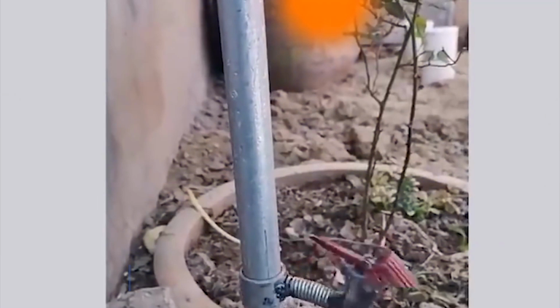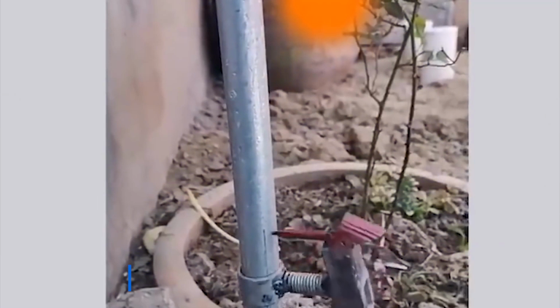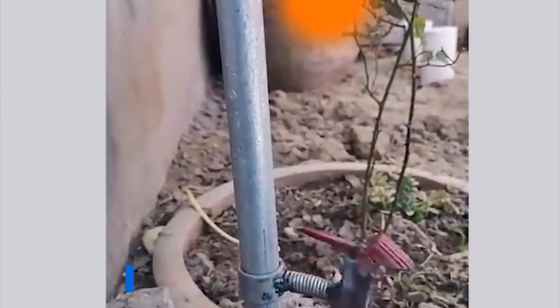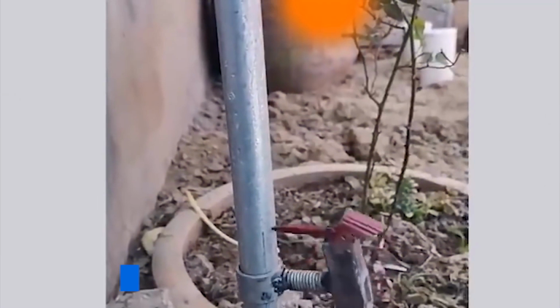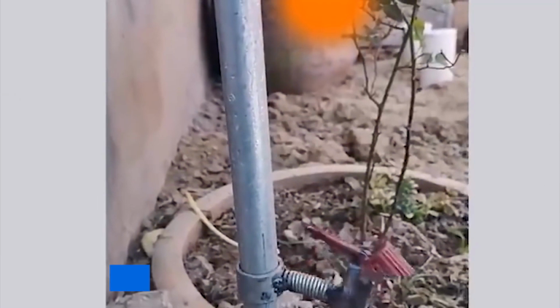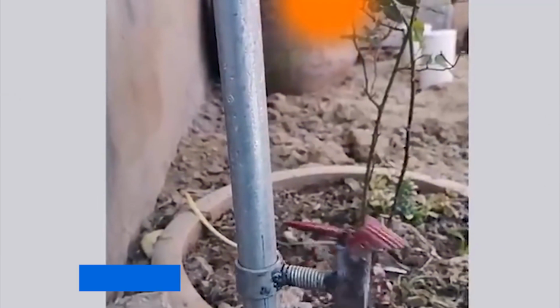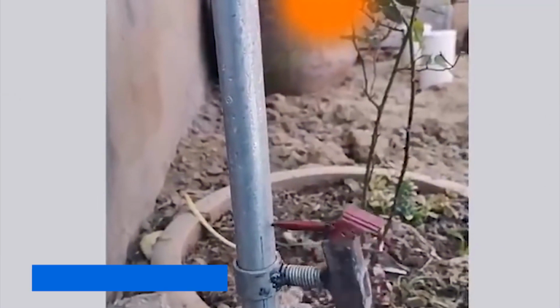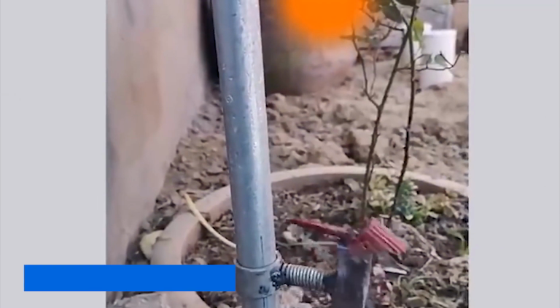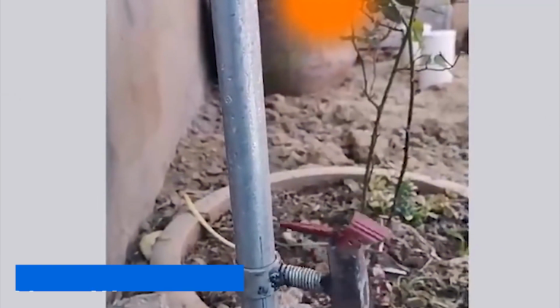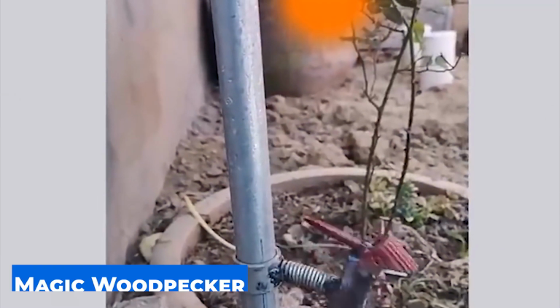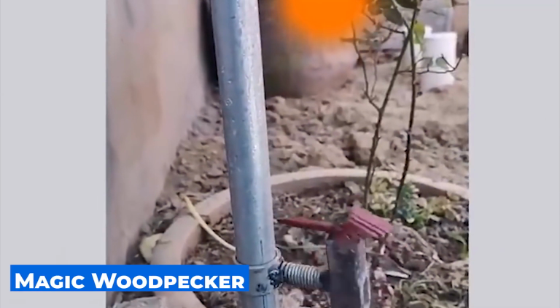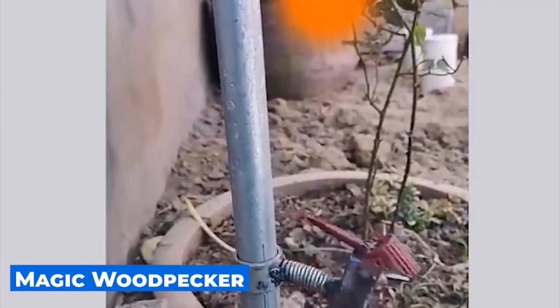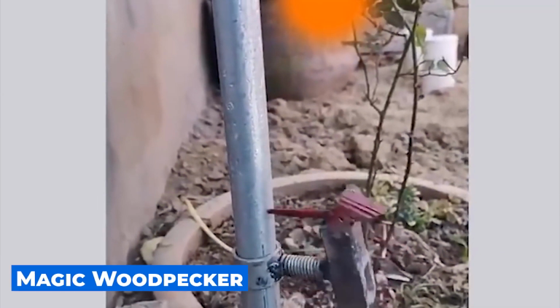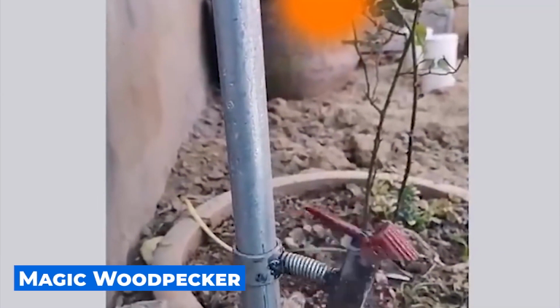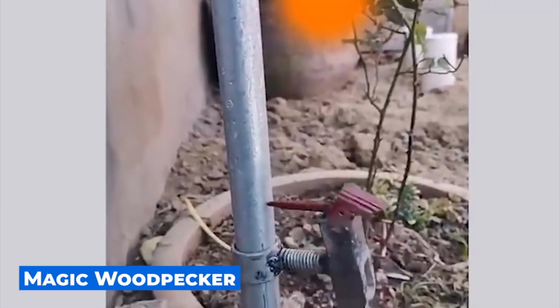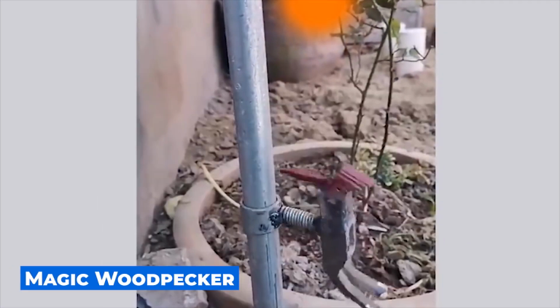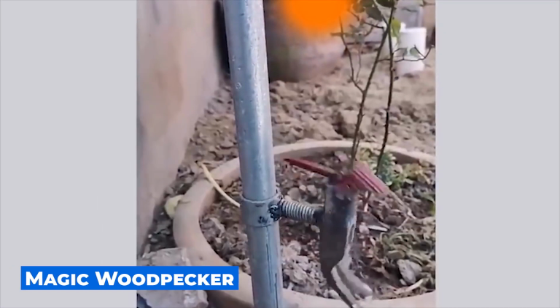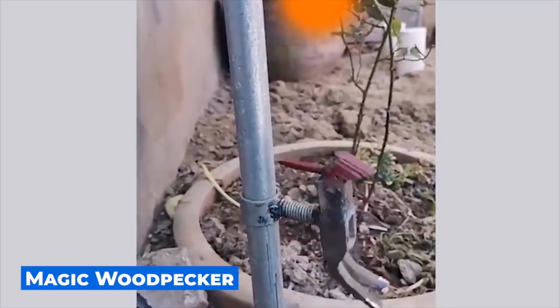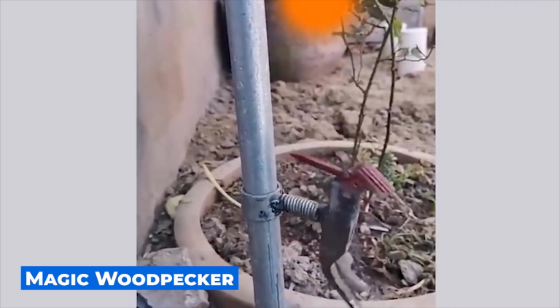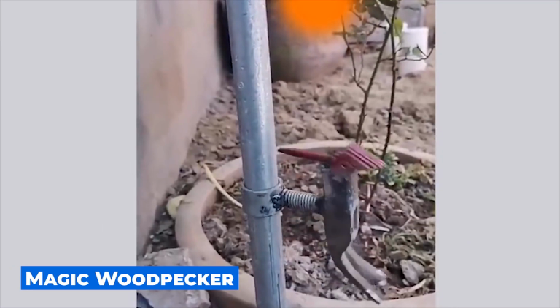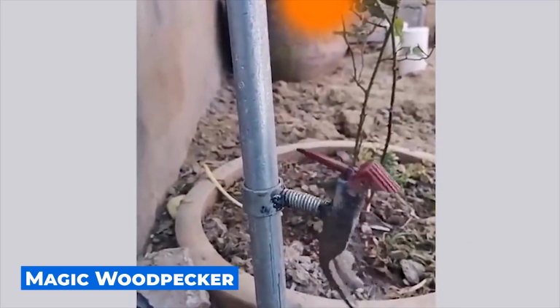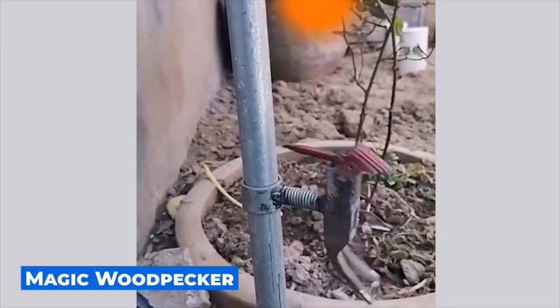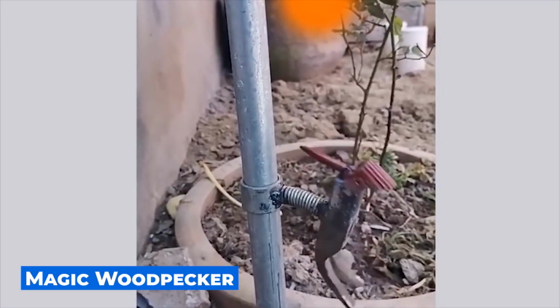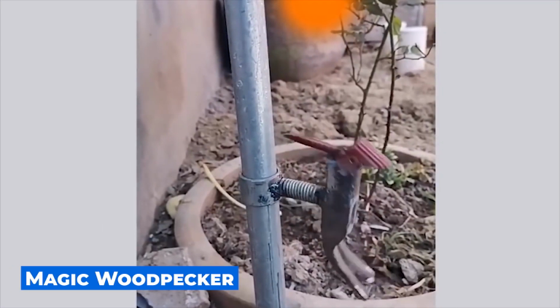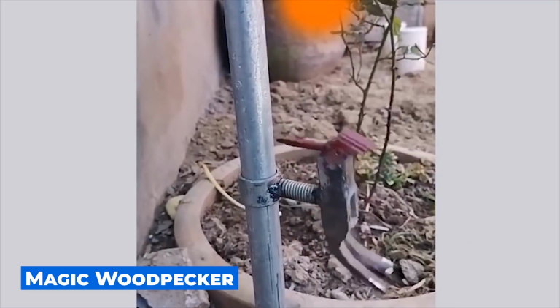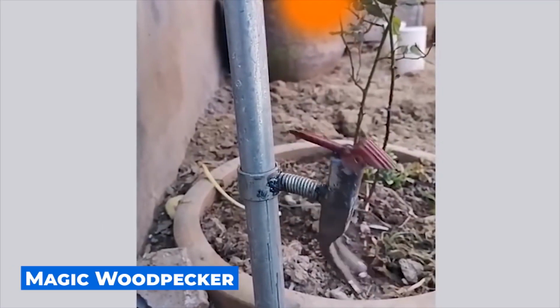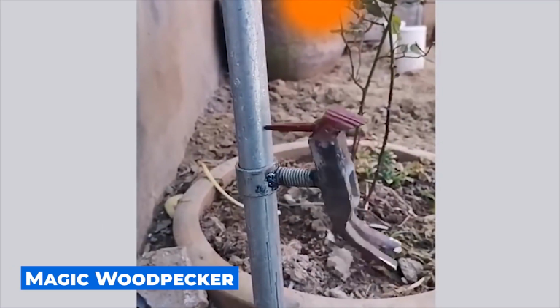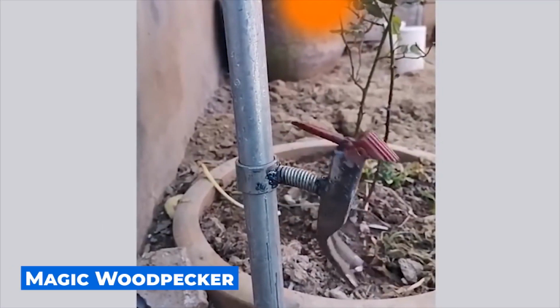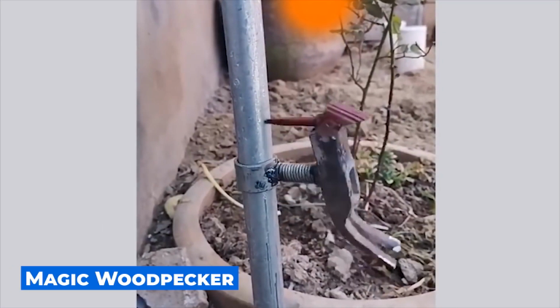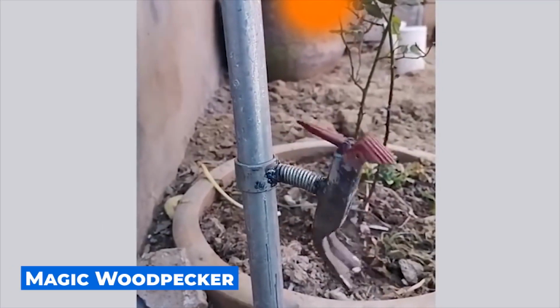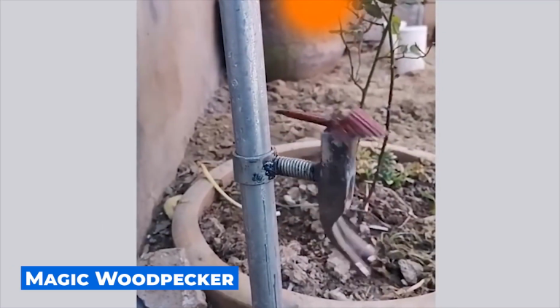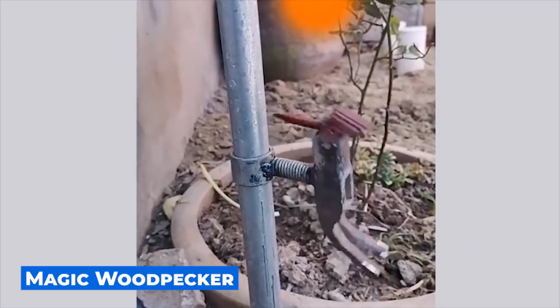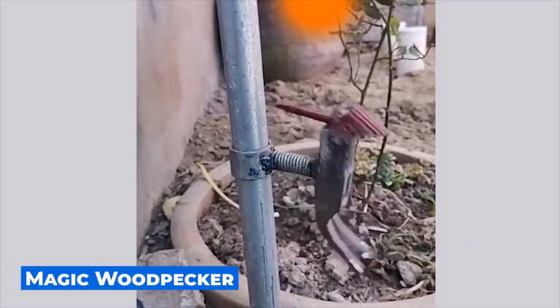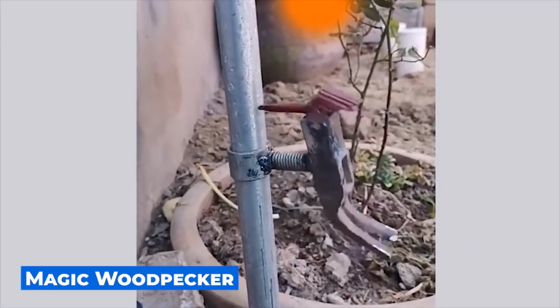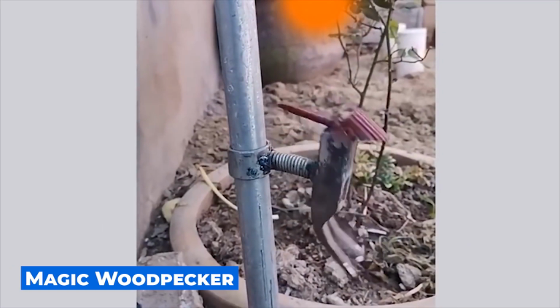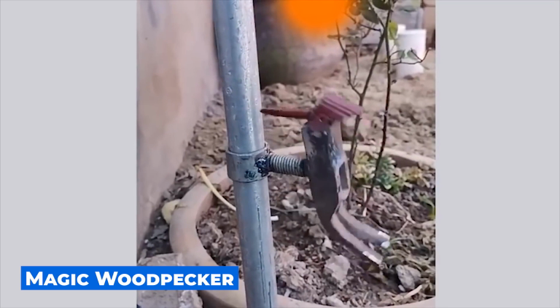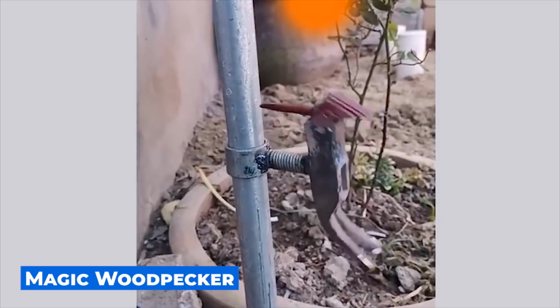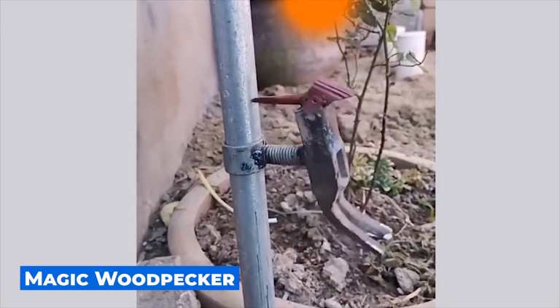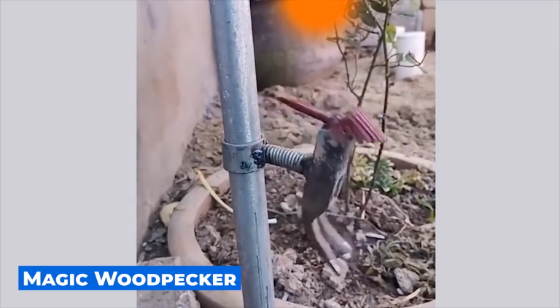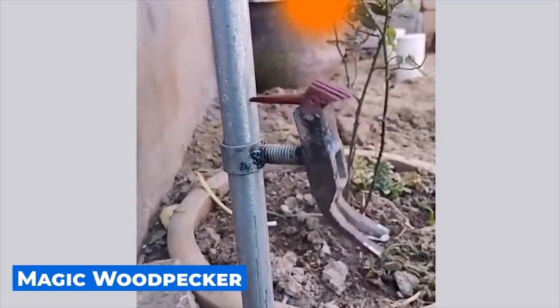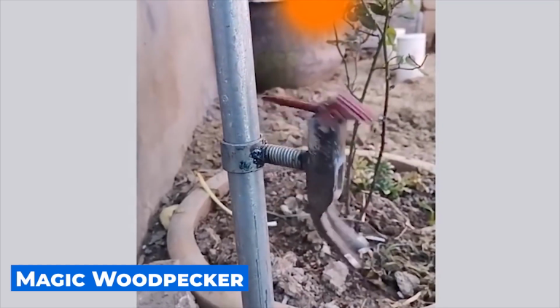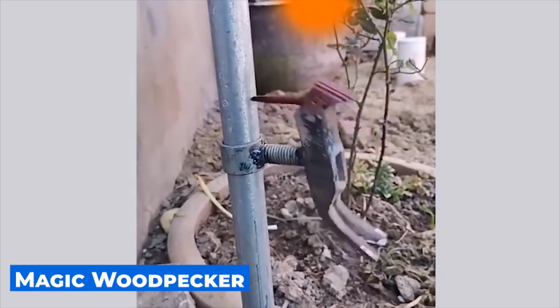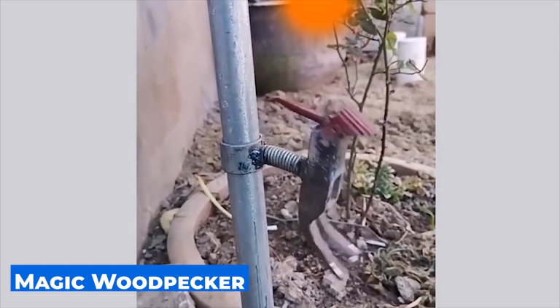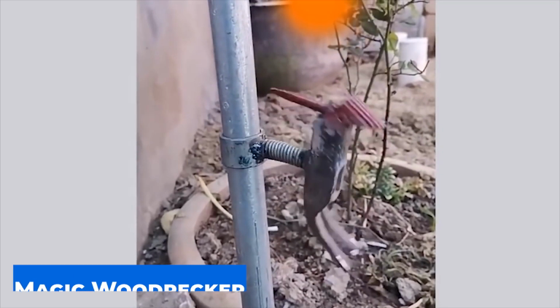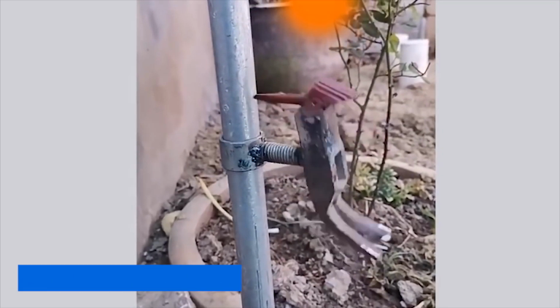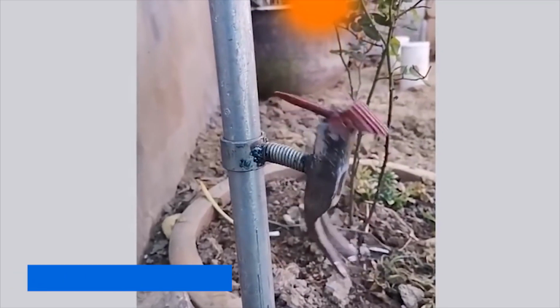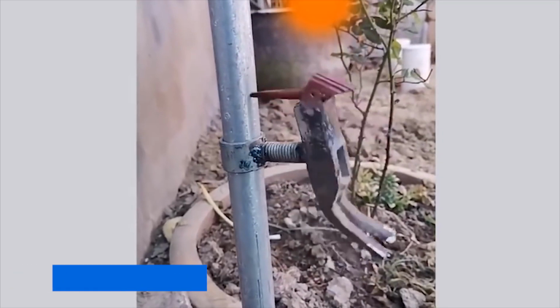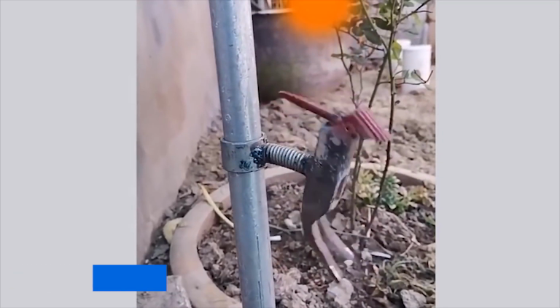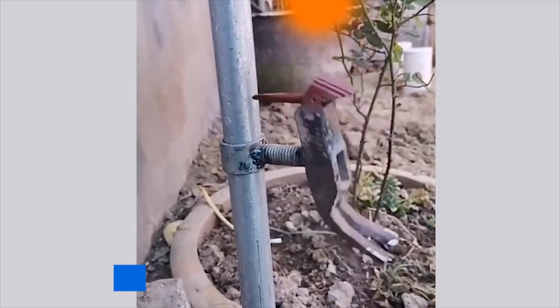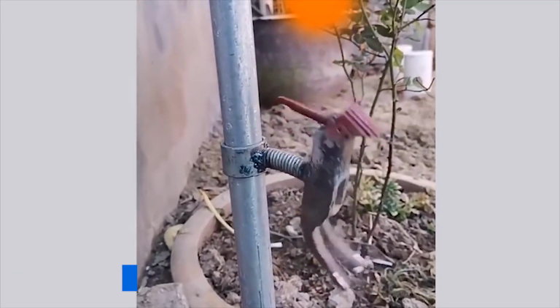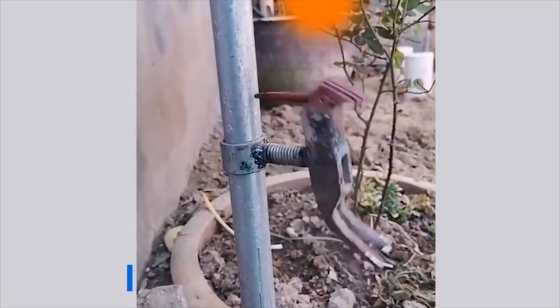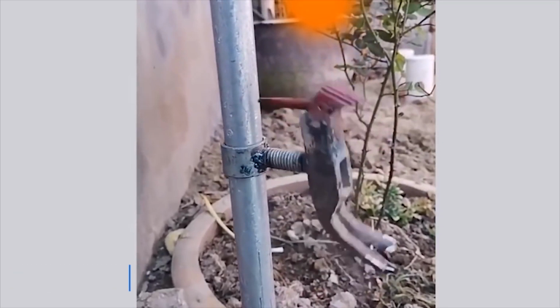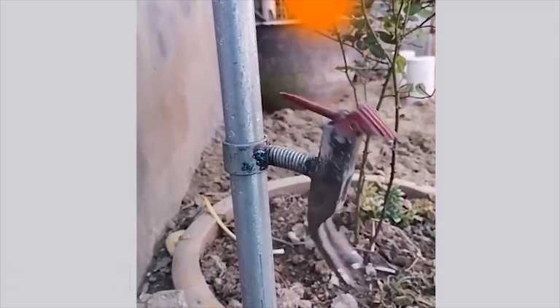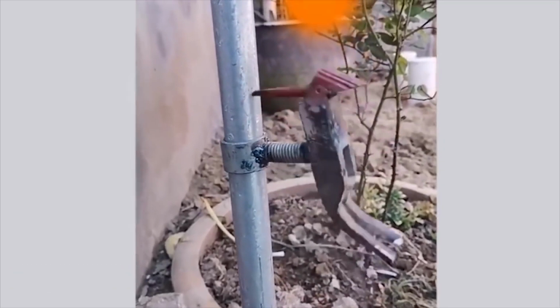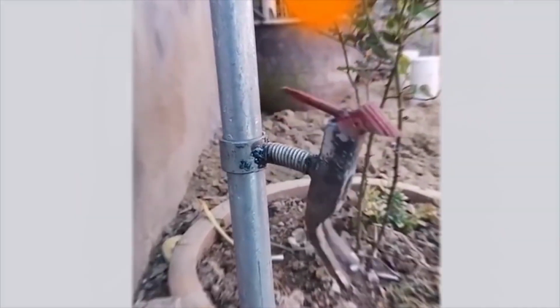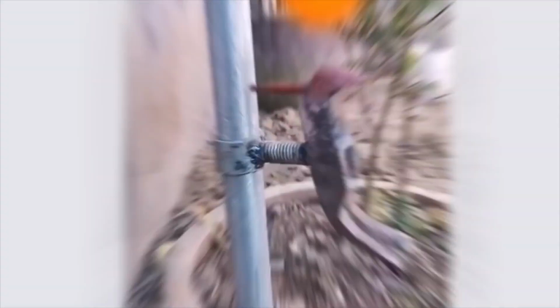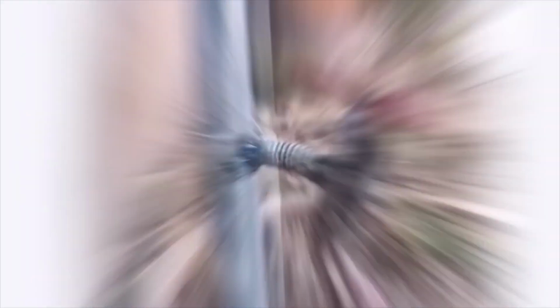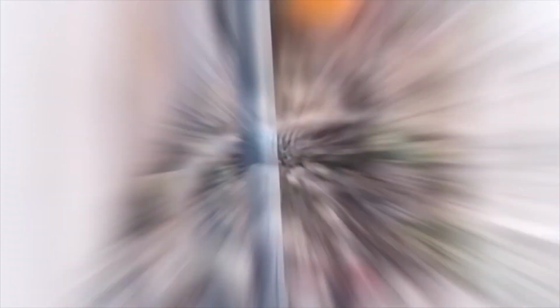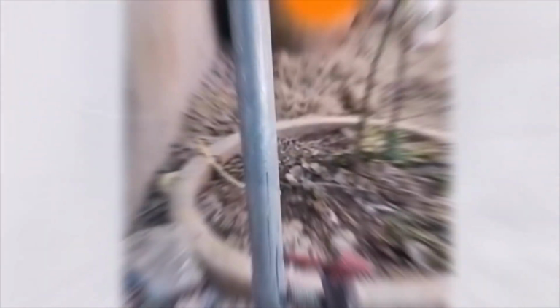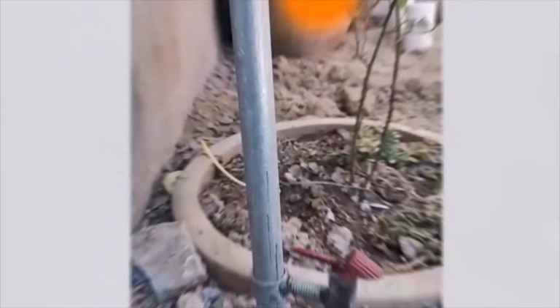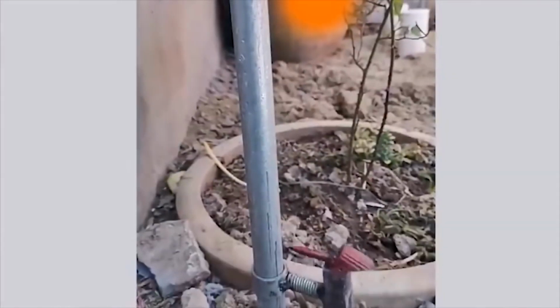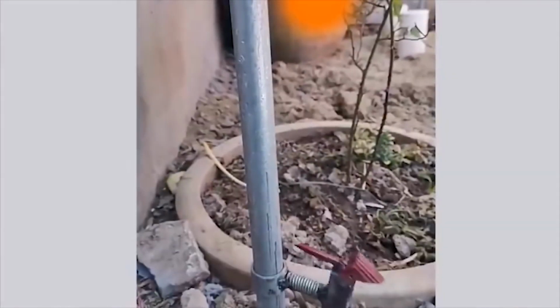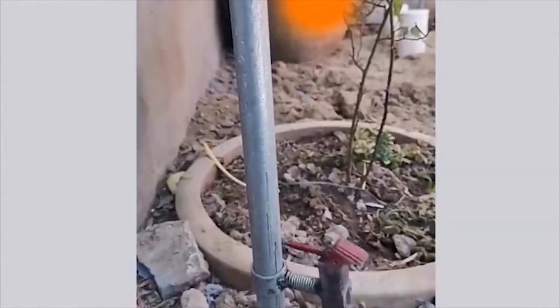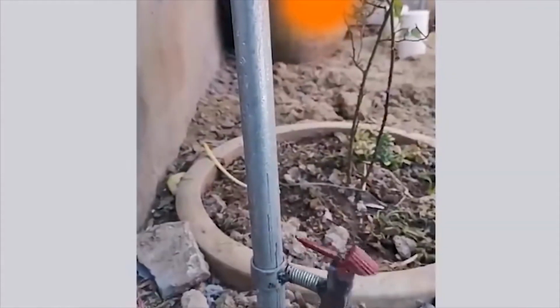One talented master created such an amazing metal woodpecker in his garden. It's funny, but his knocking sound gets annoying quickly.